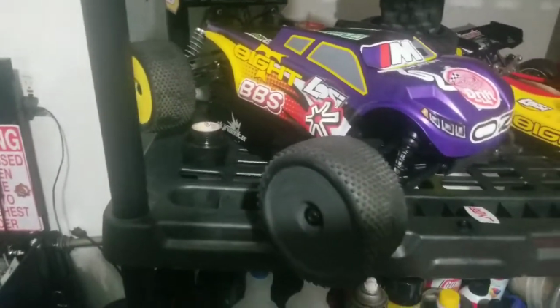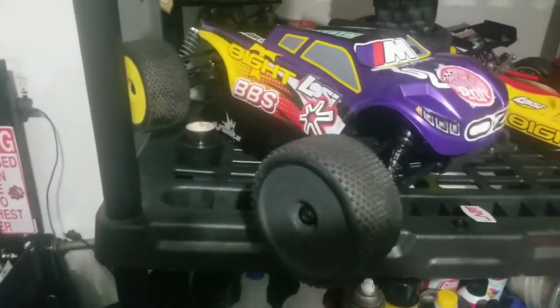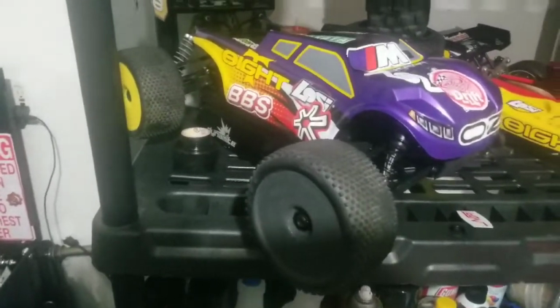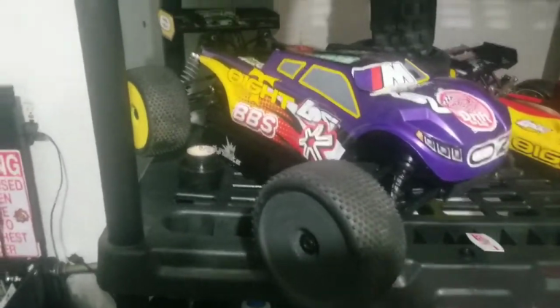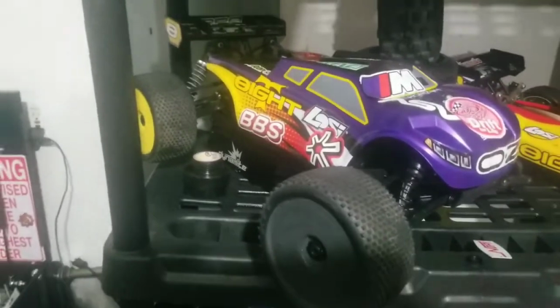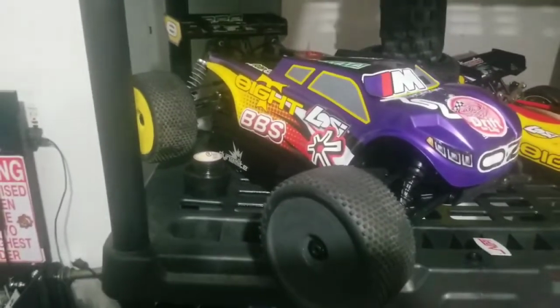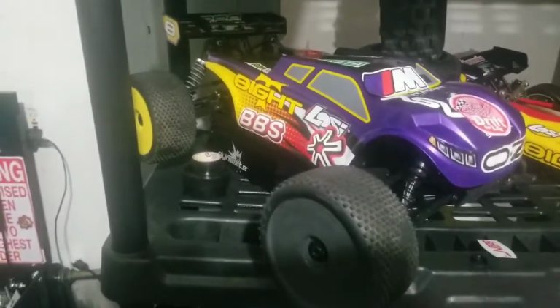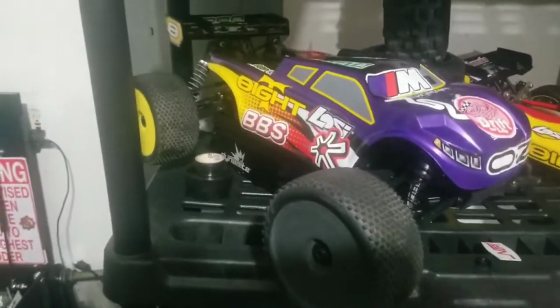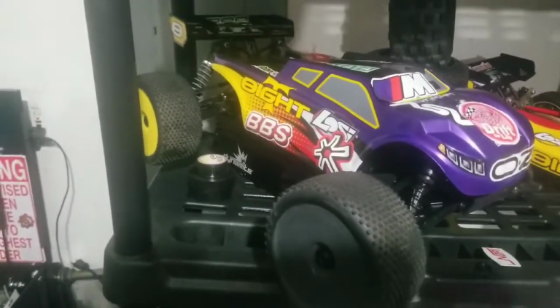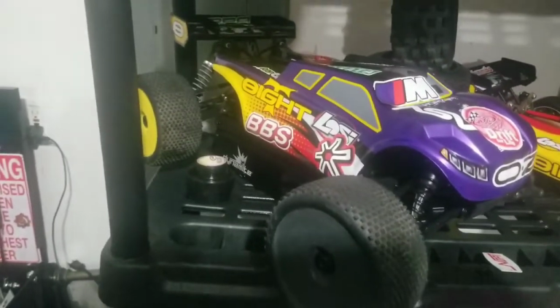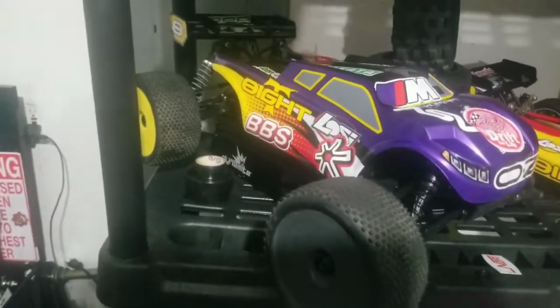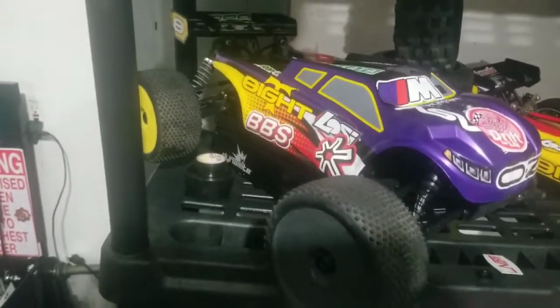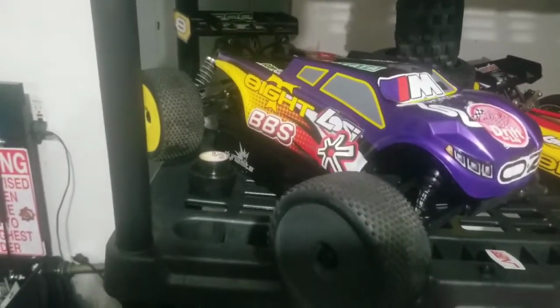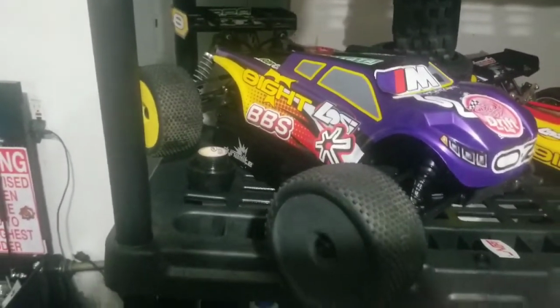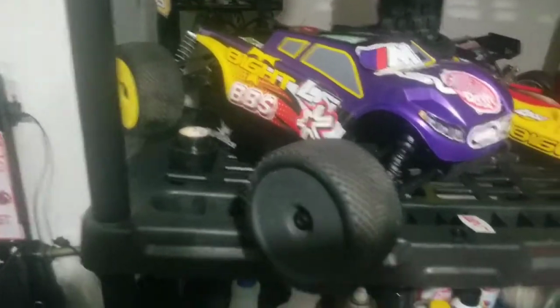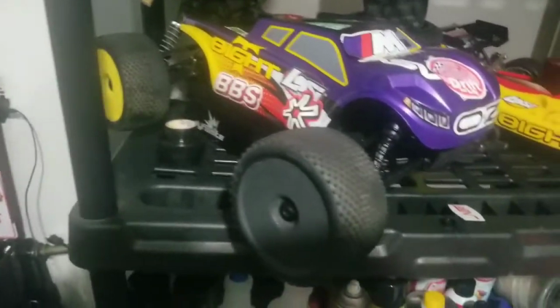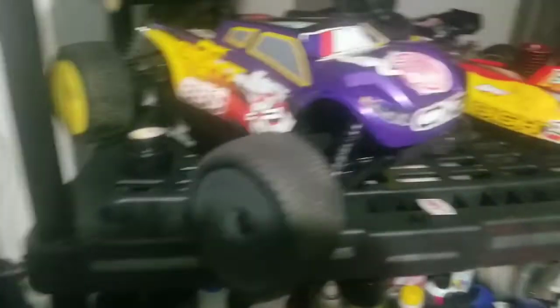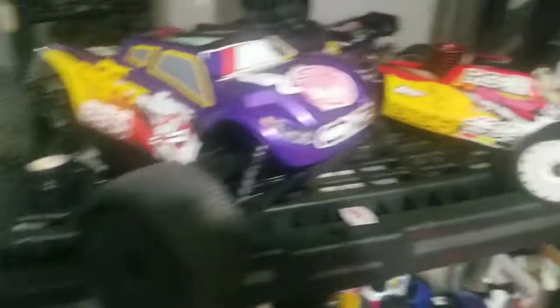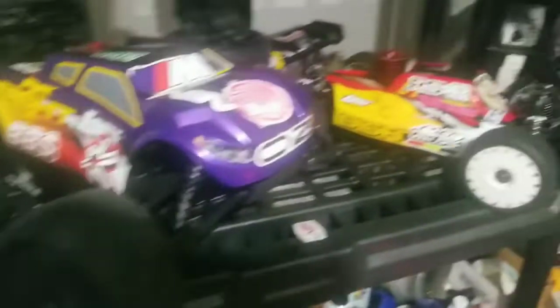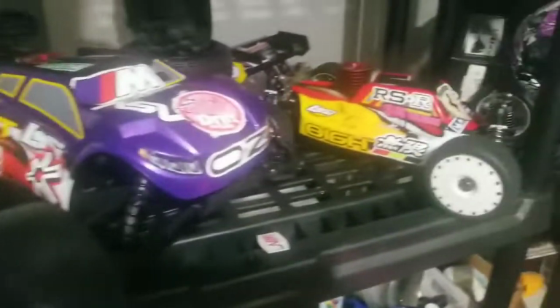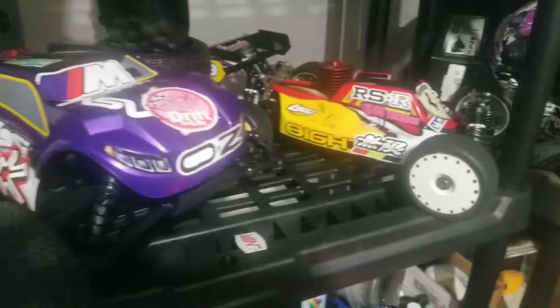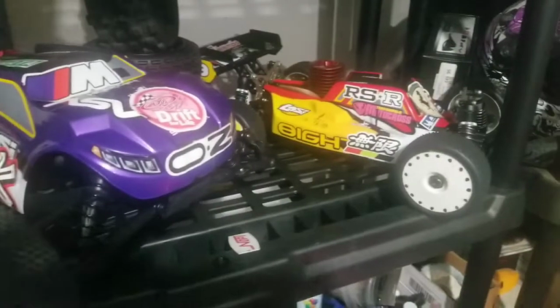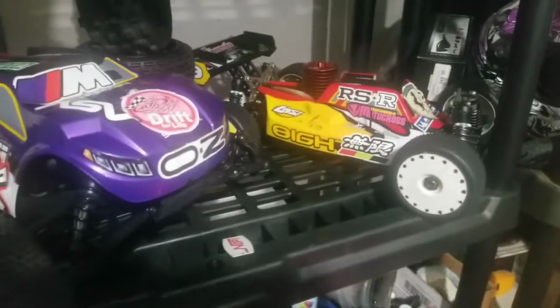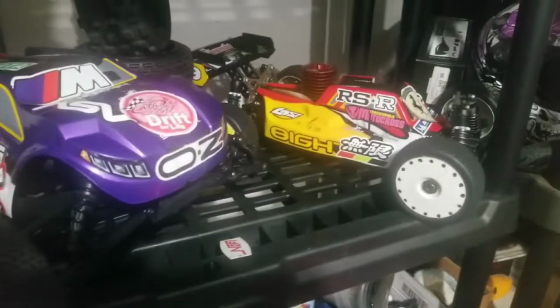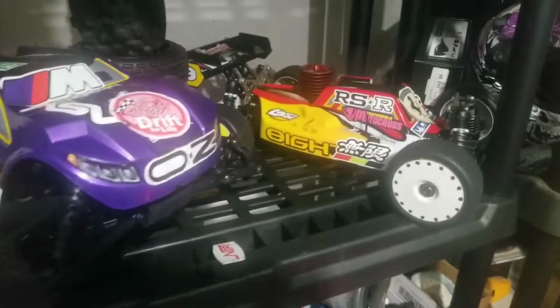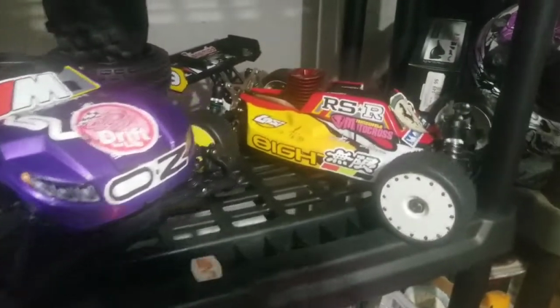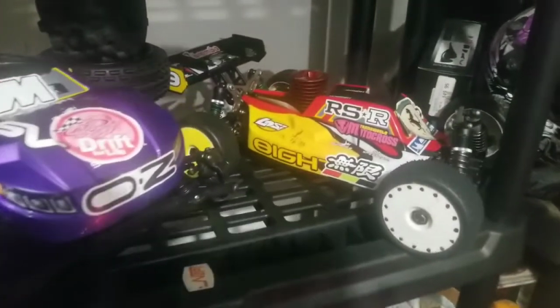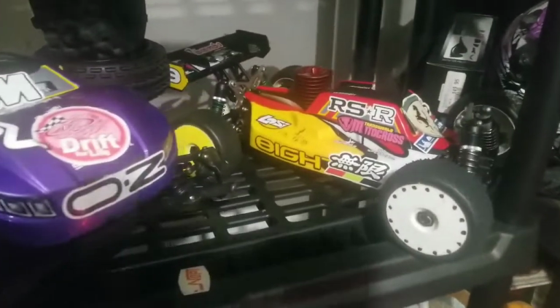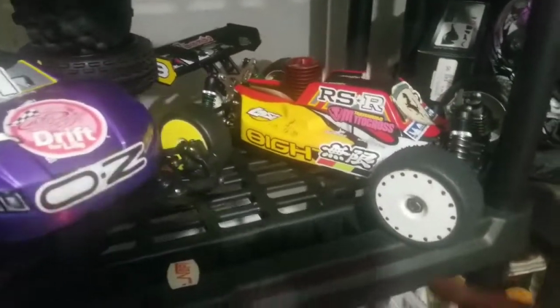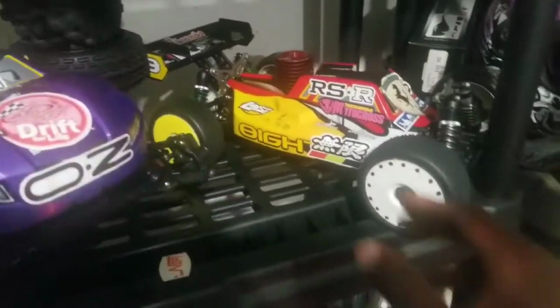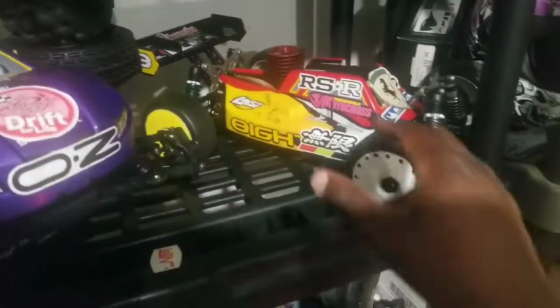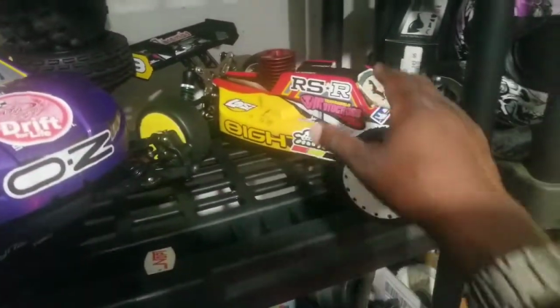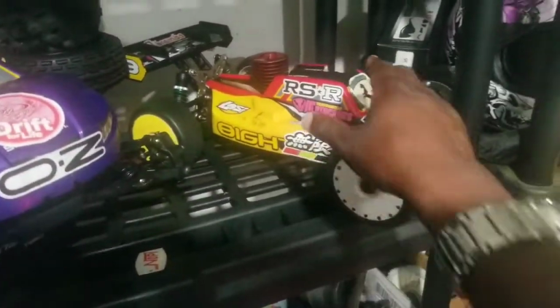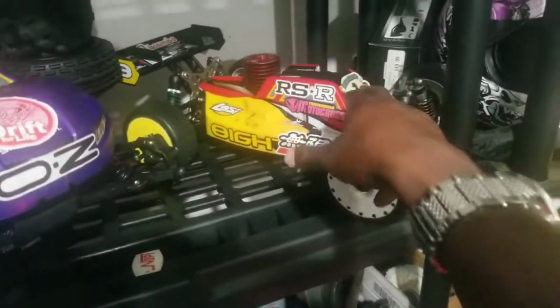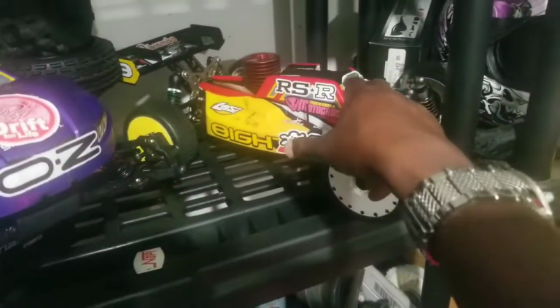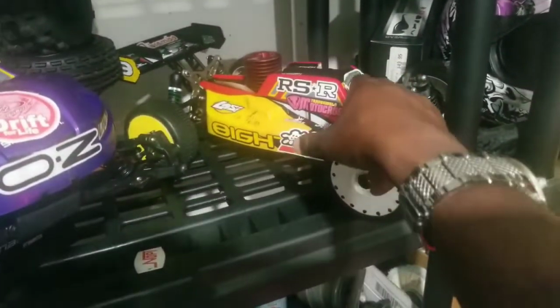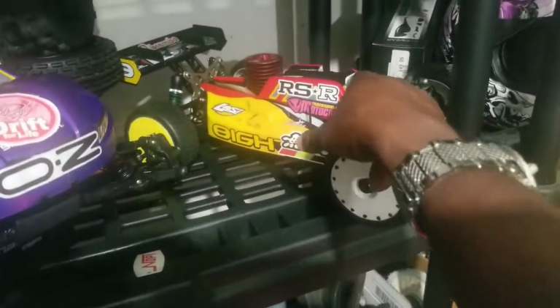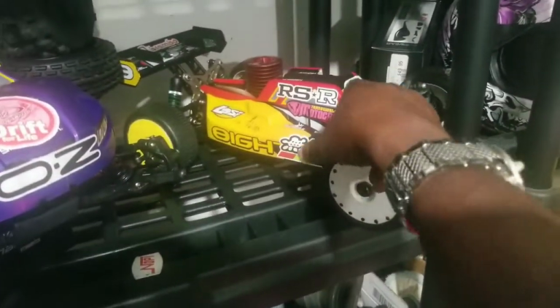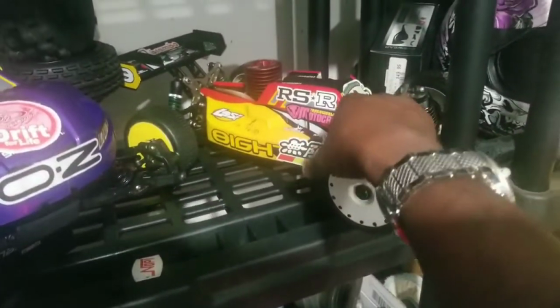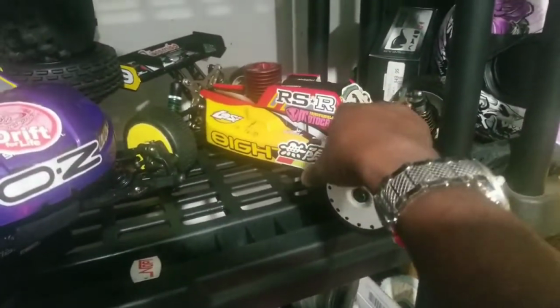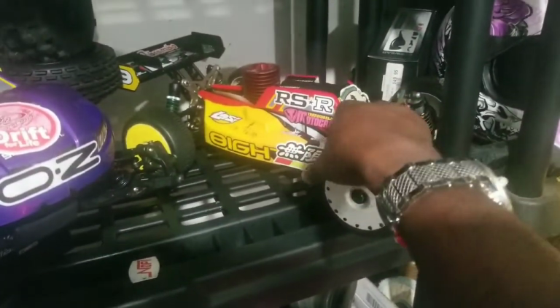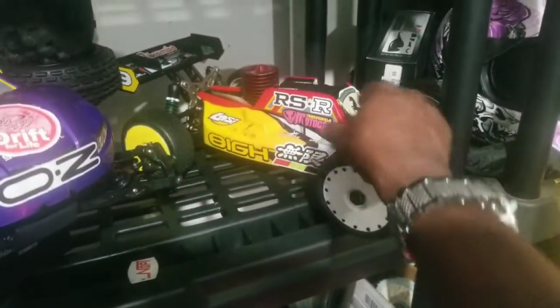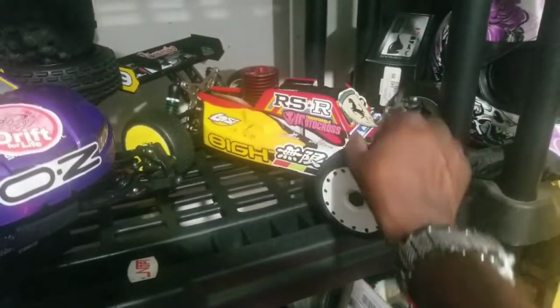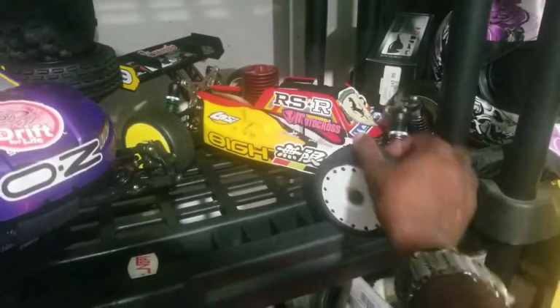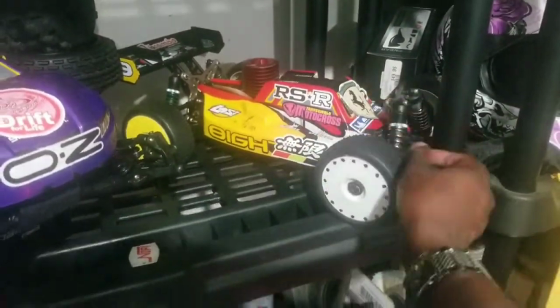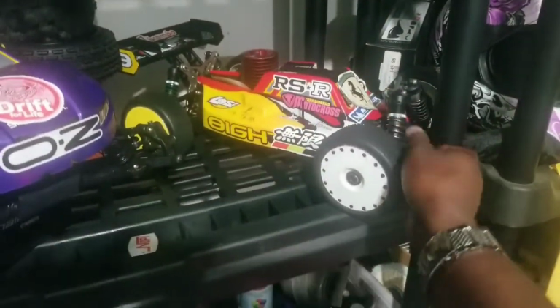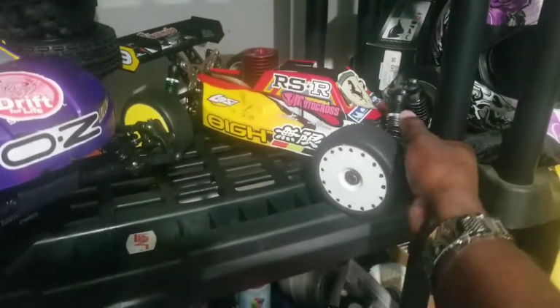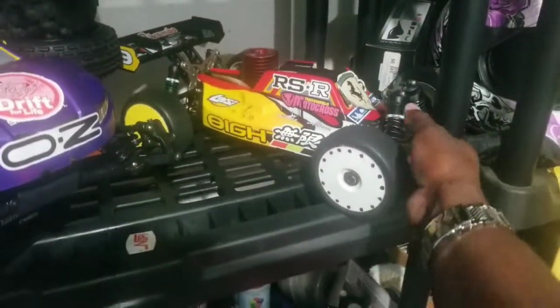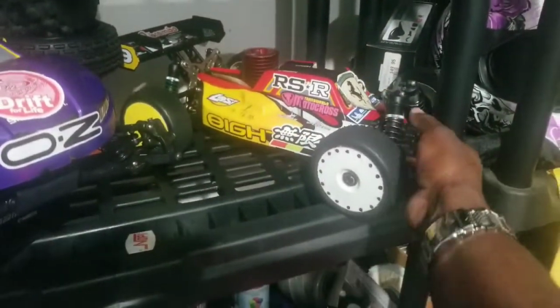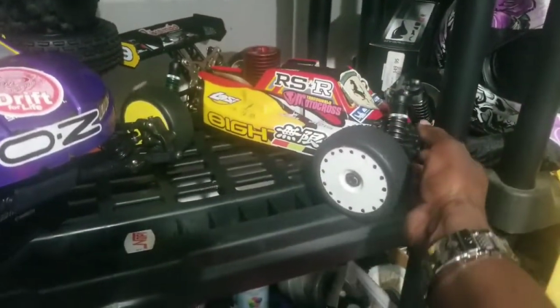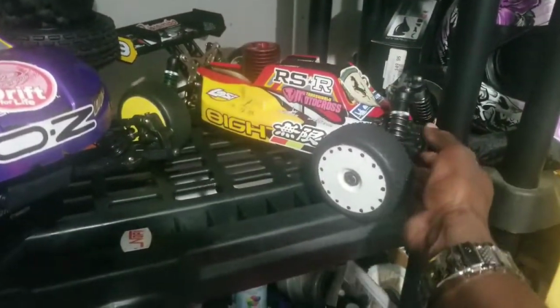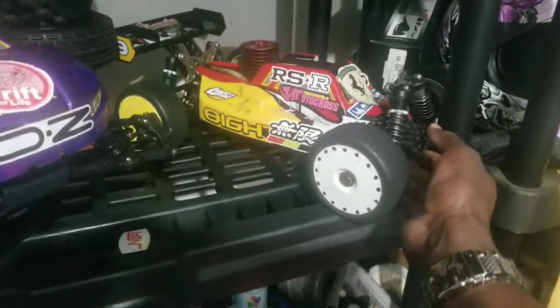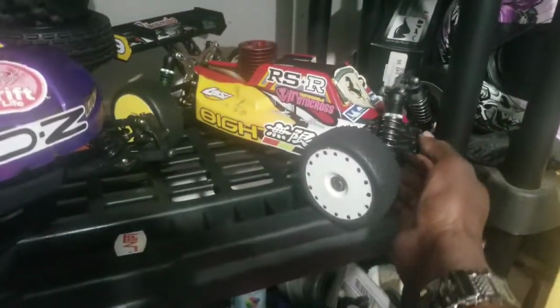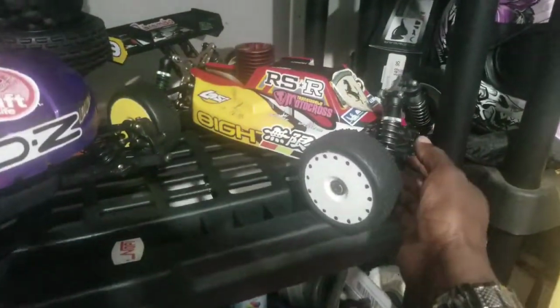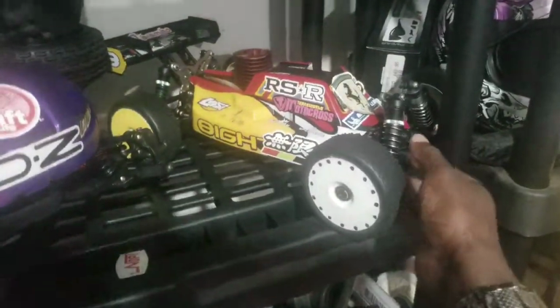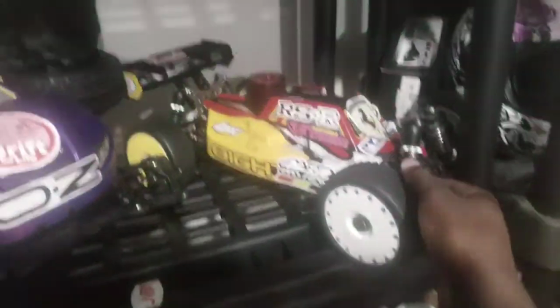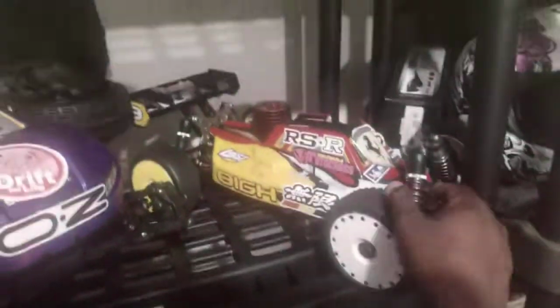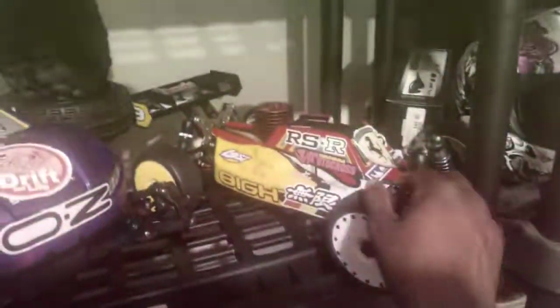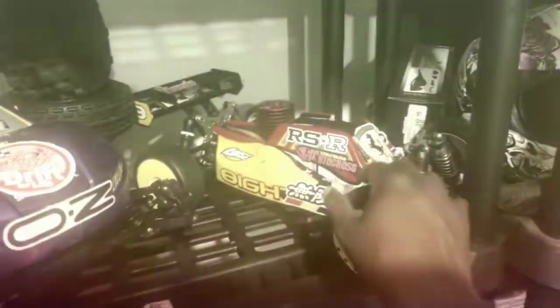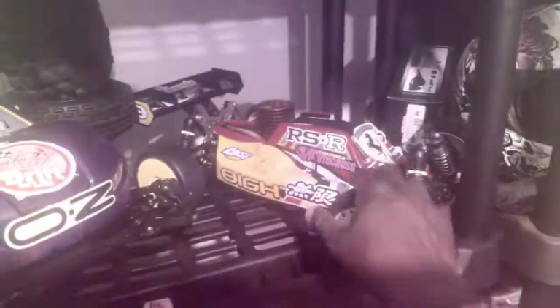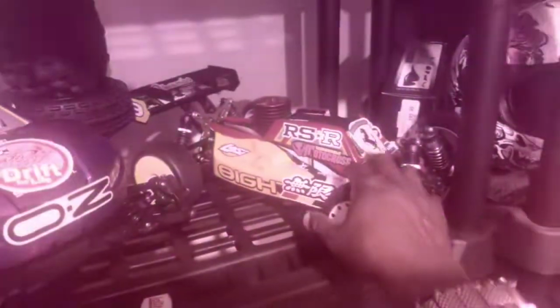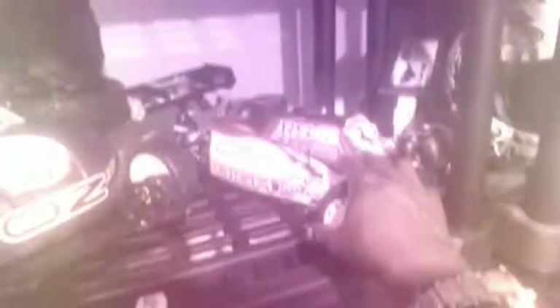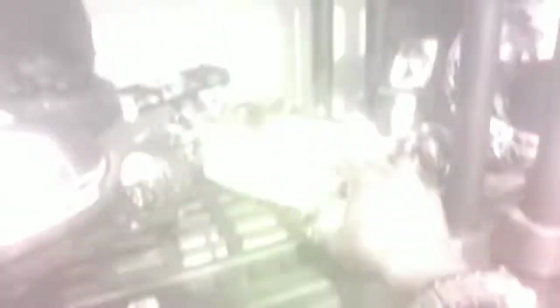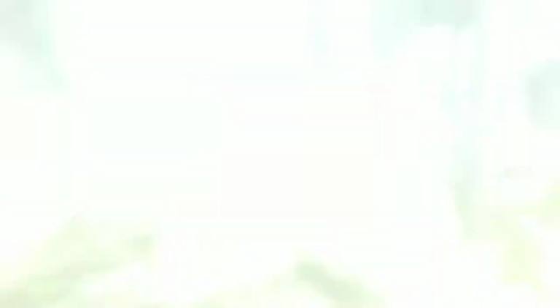For real though, I think it's pretty dope. I put a Ferrari sign on there — that's the actual medallion that I ordered.